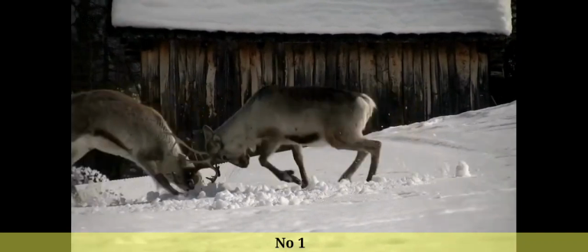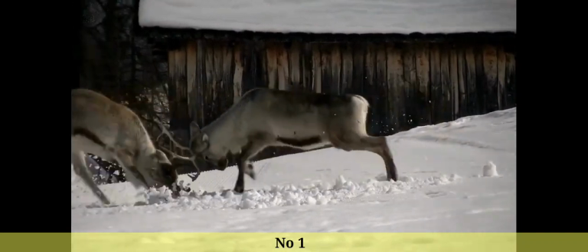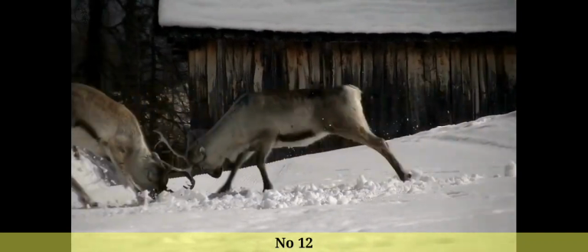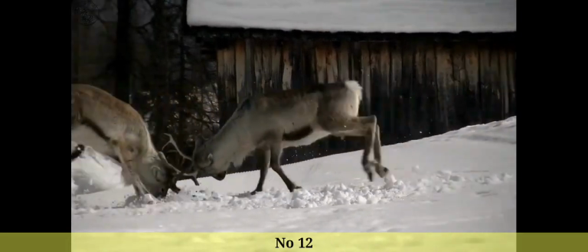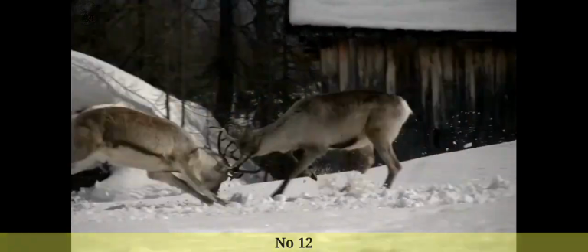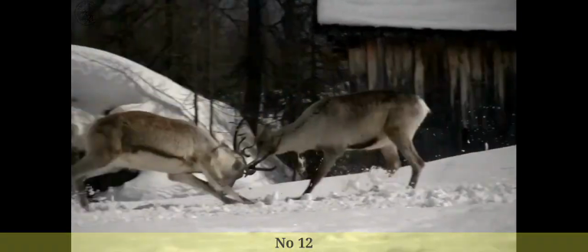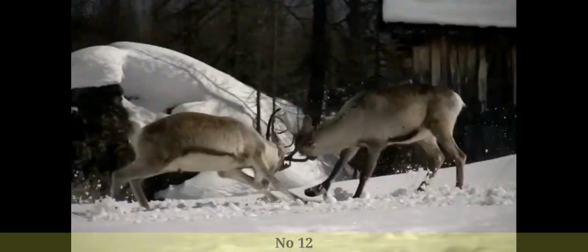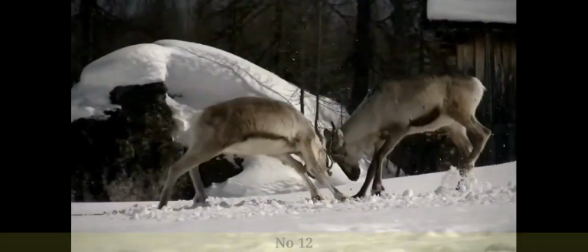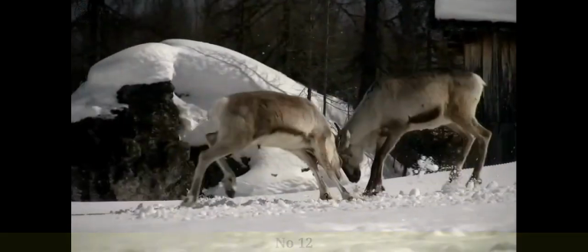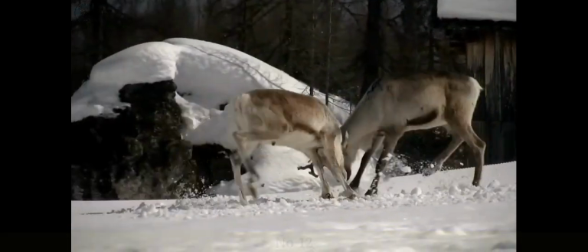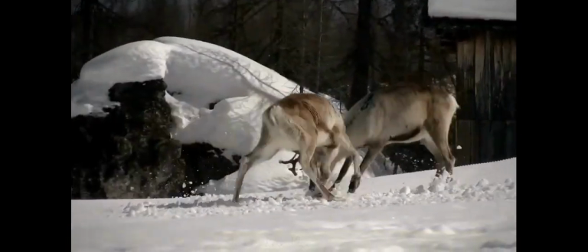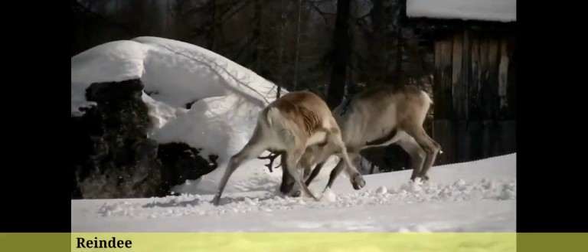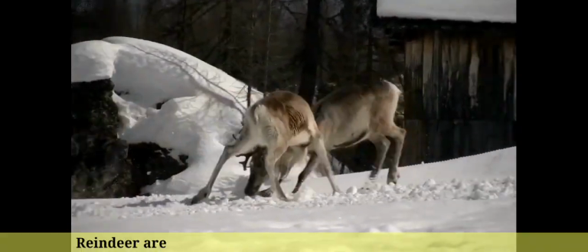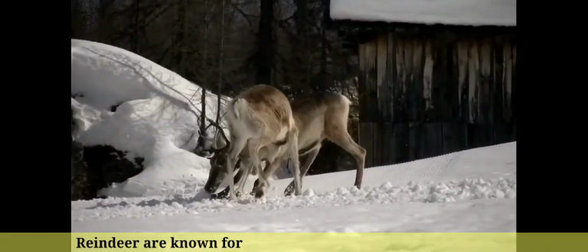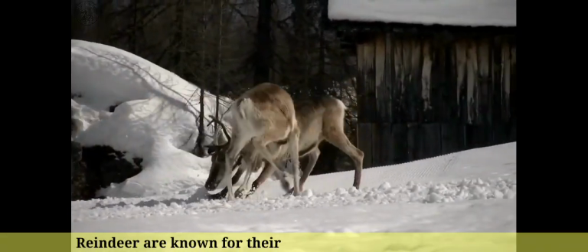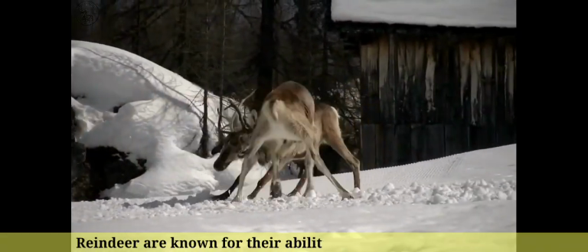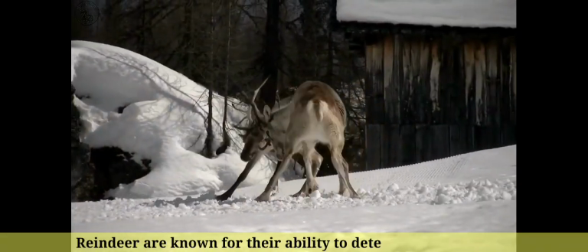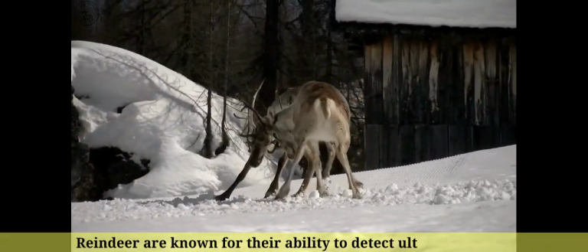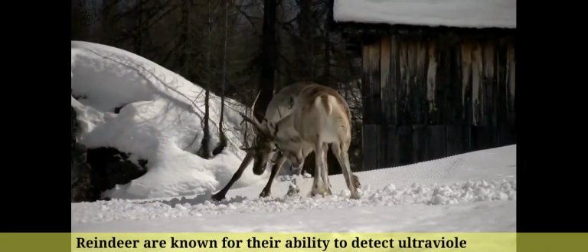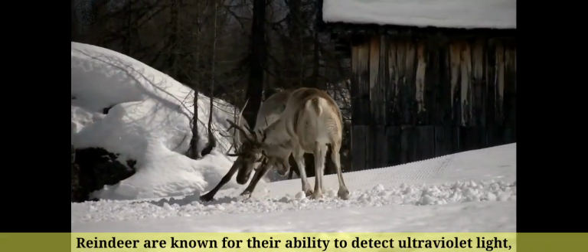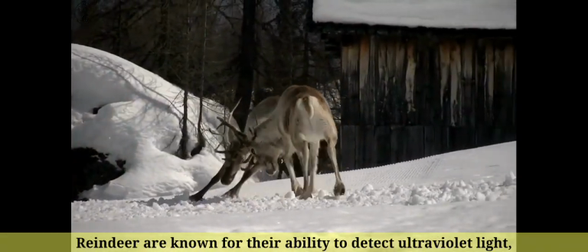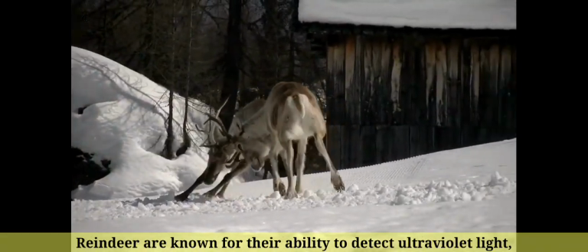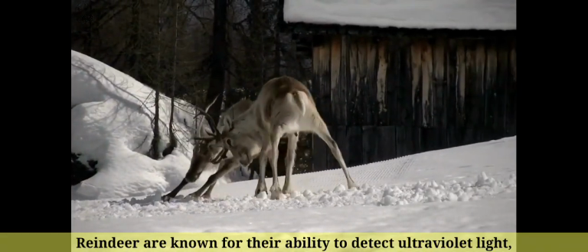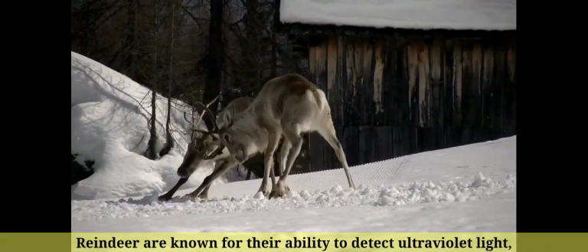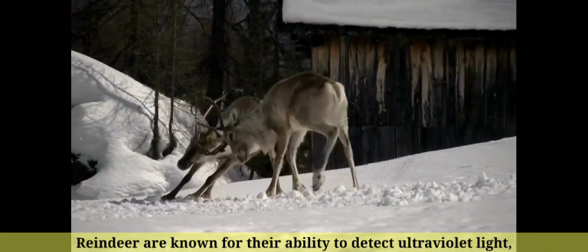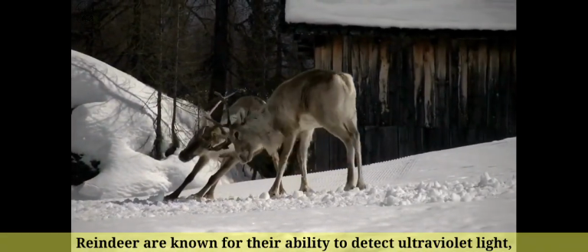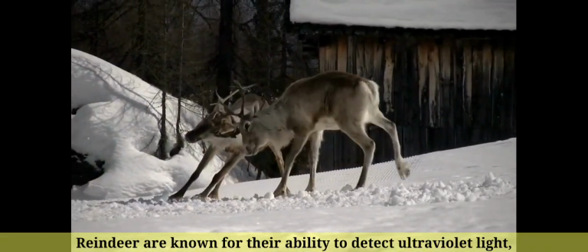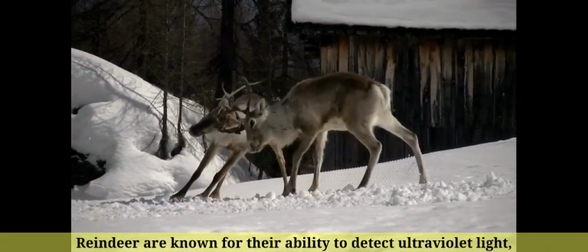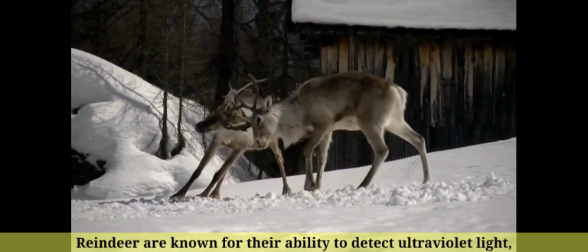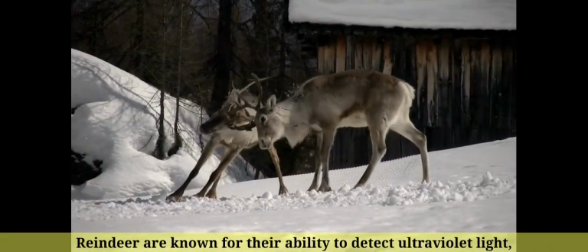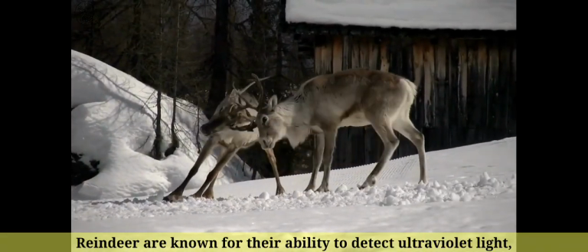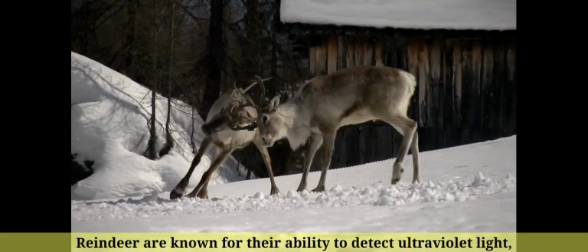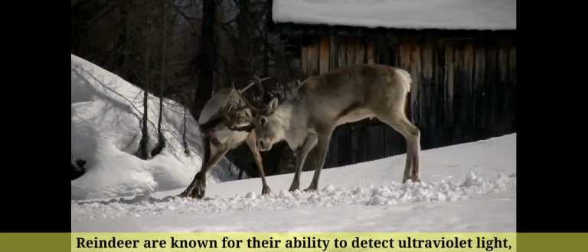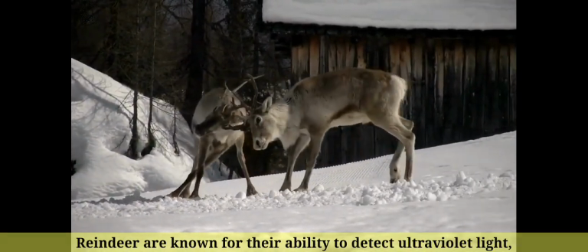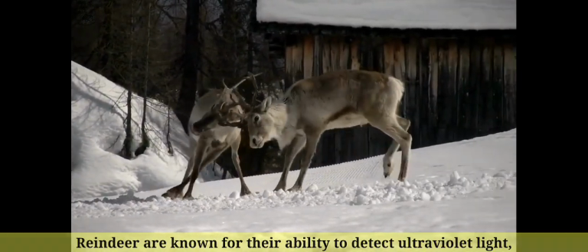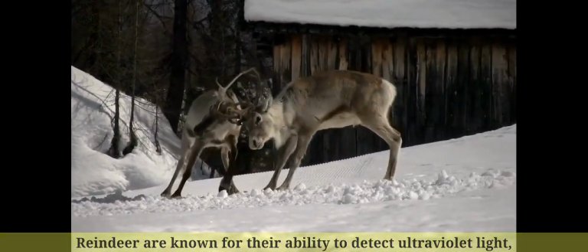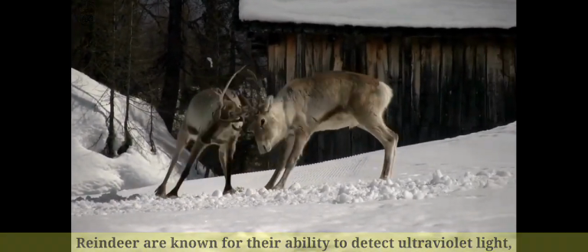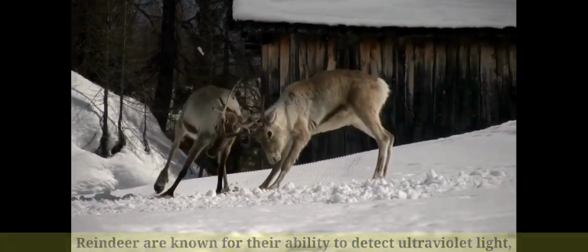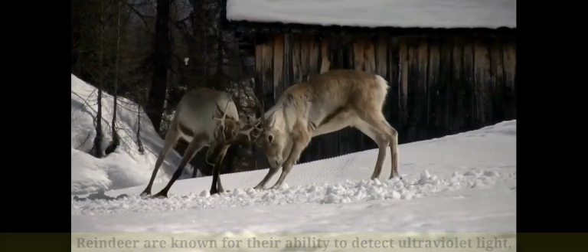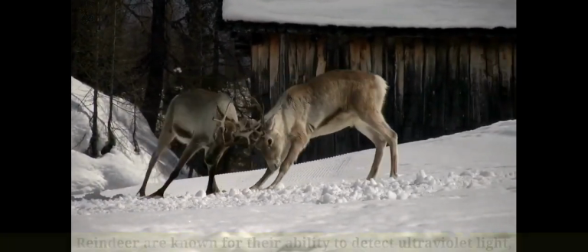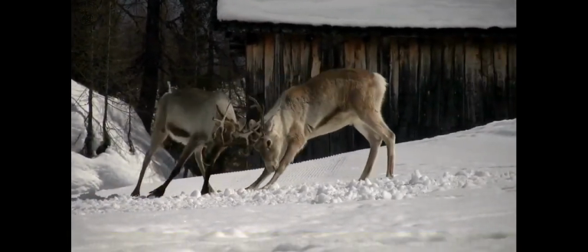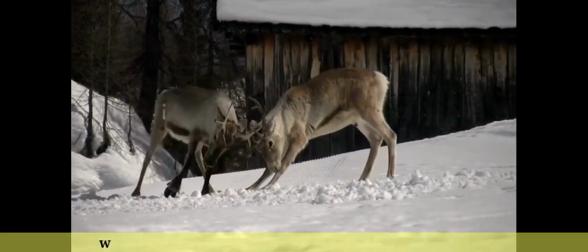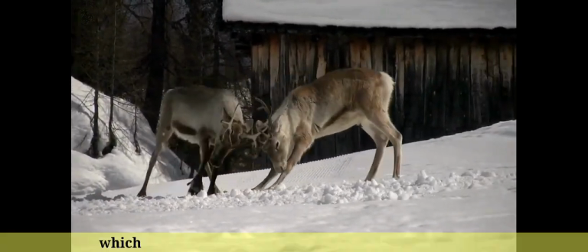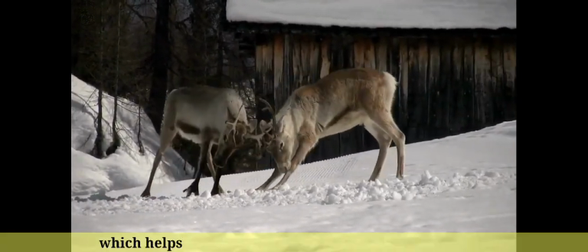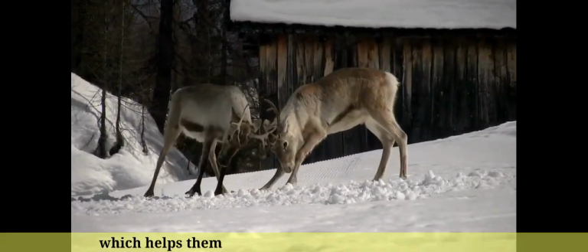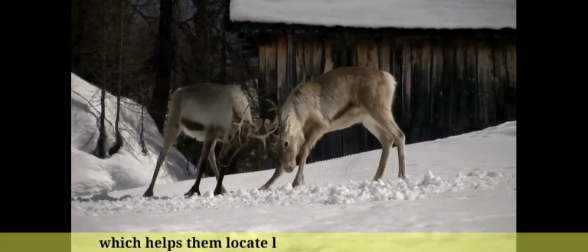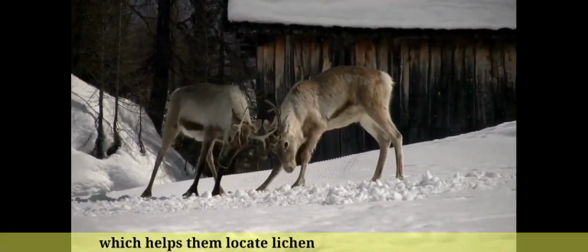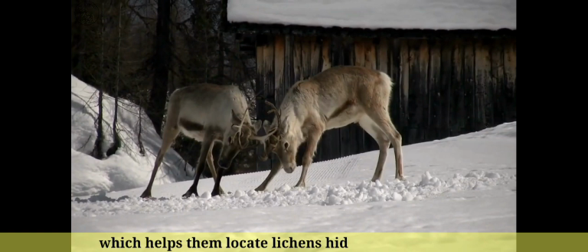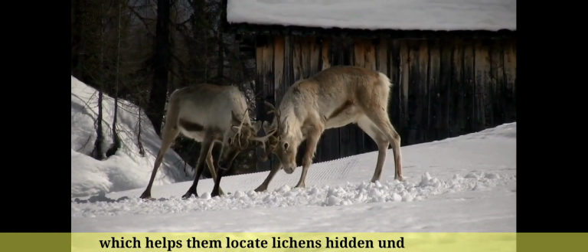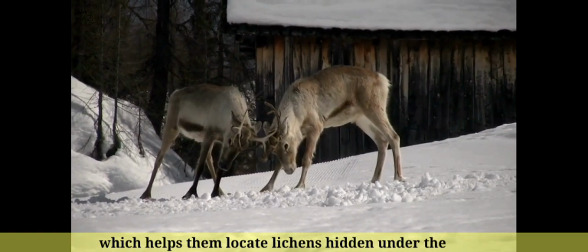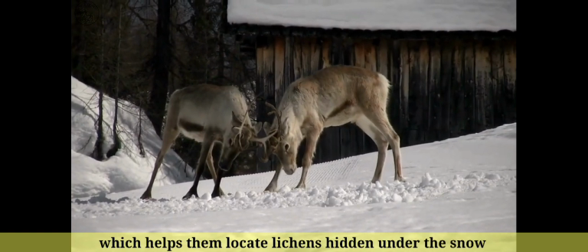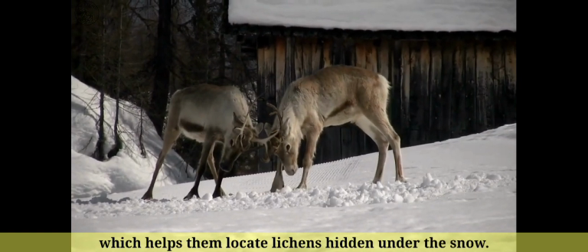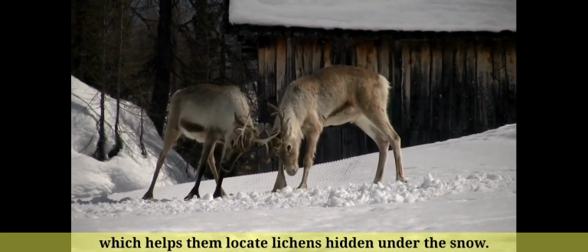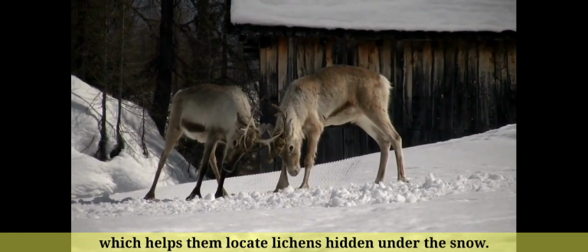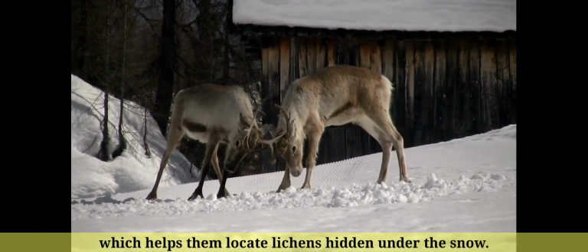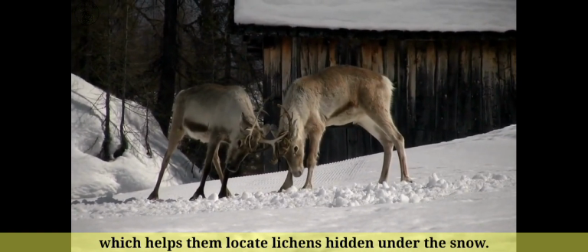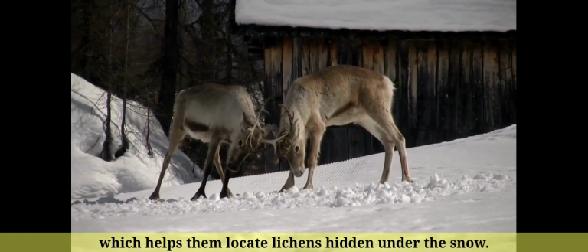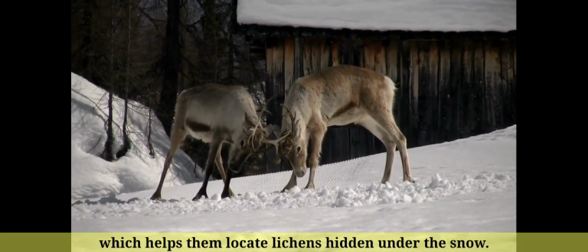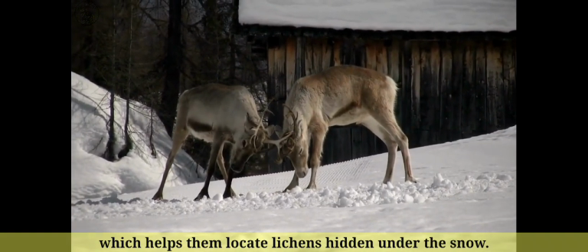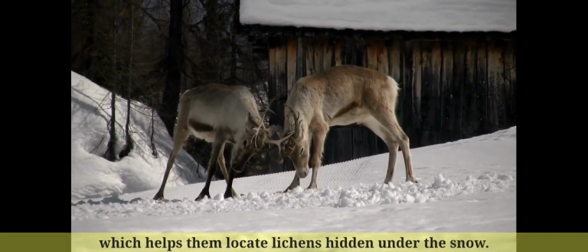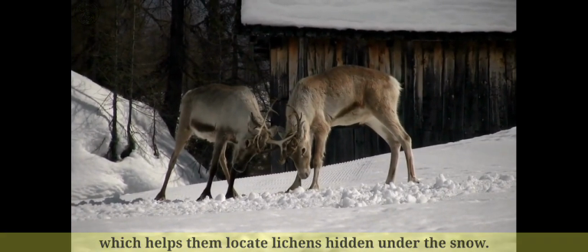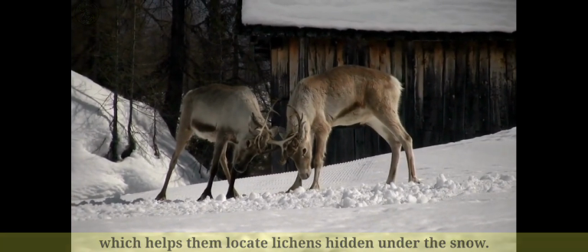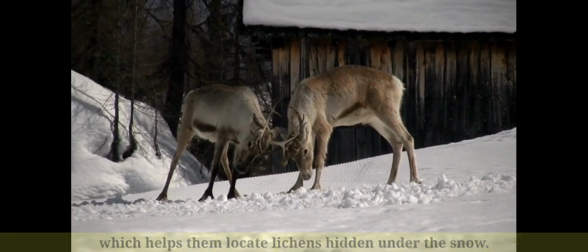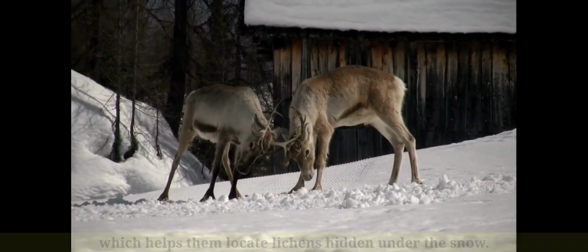Number 12: Reindeer are known for their ability to detect ultraviolet light, which helps them locate lichens hidden under the snow.